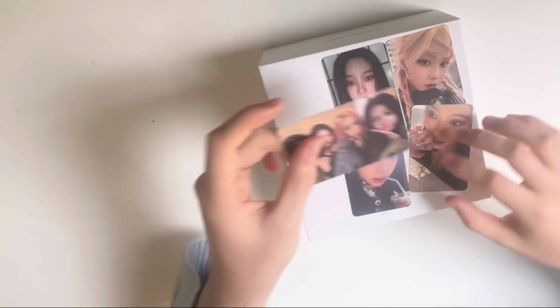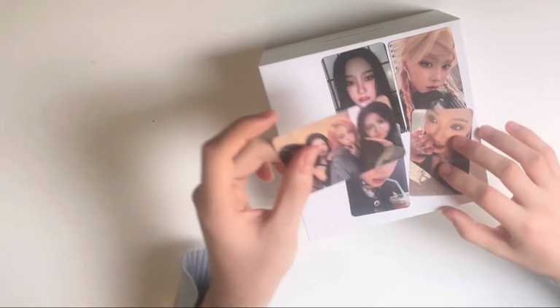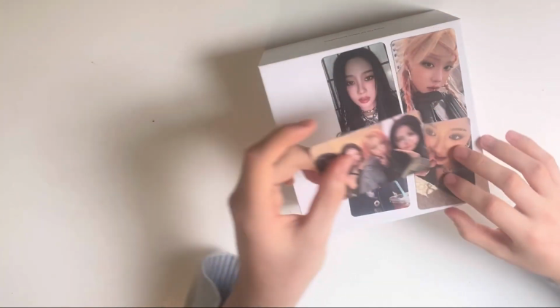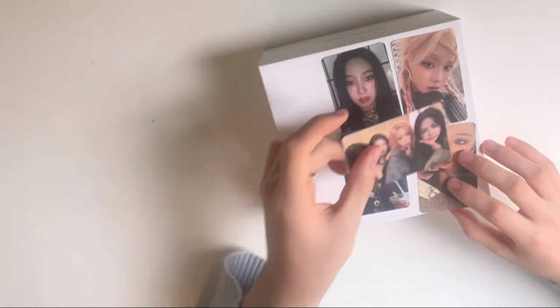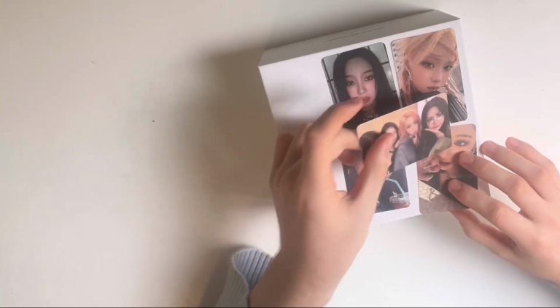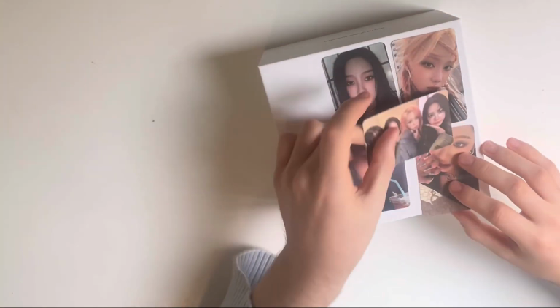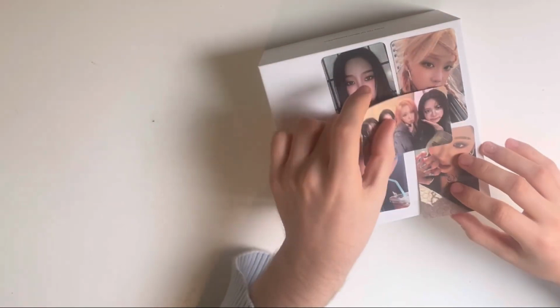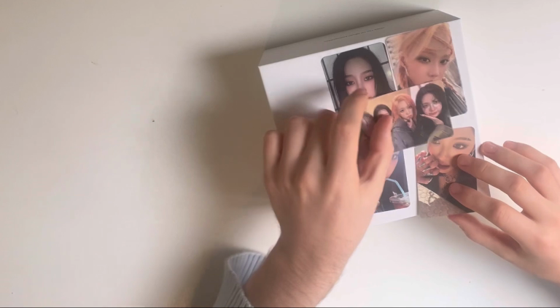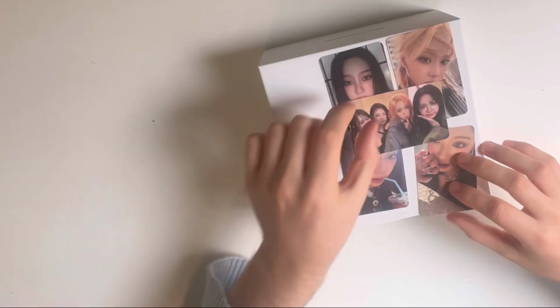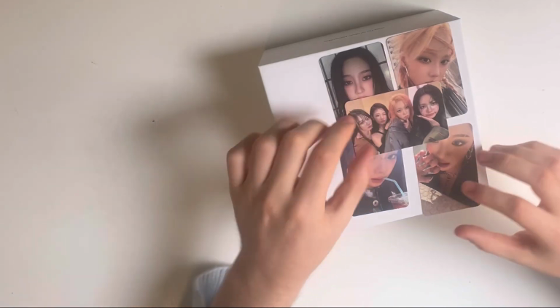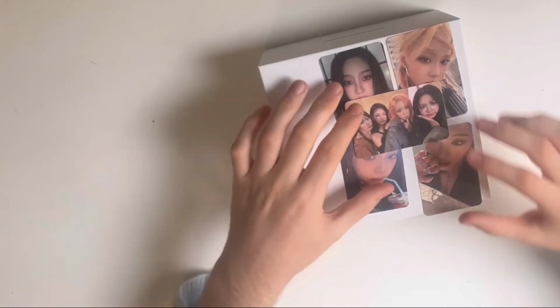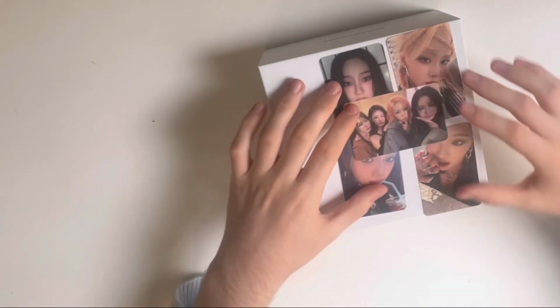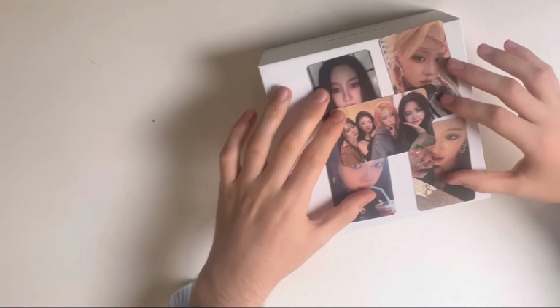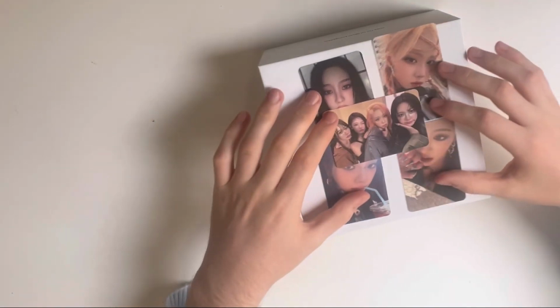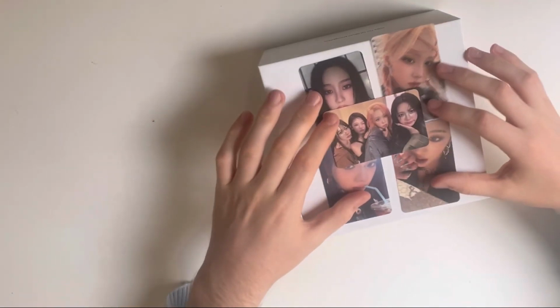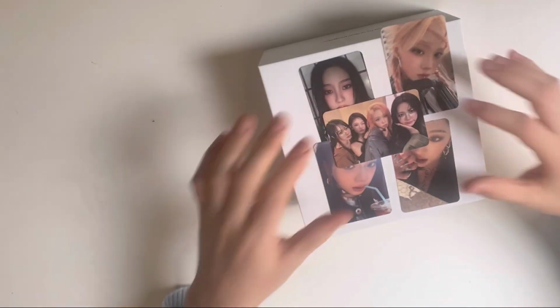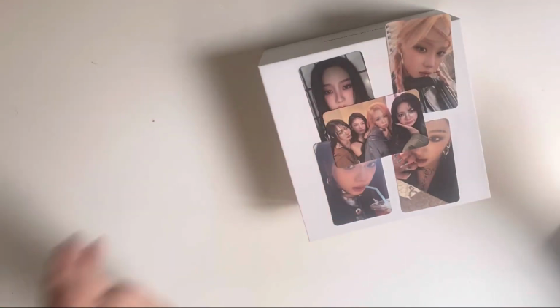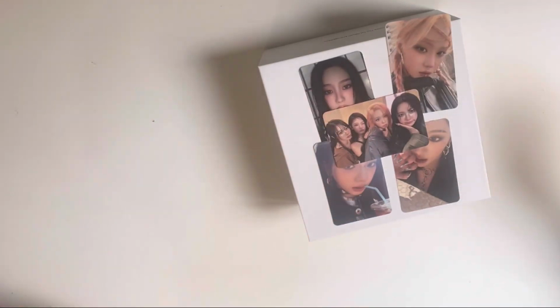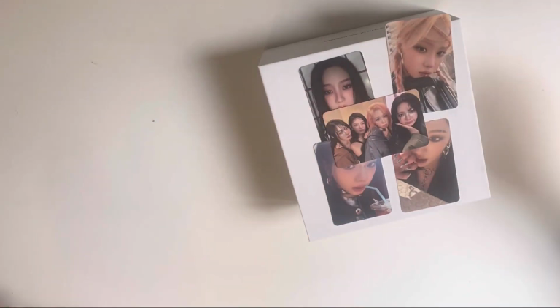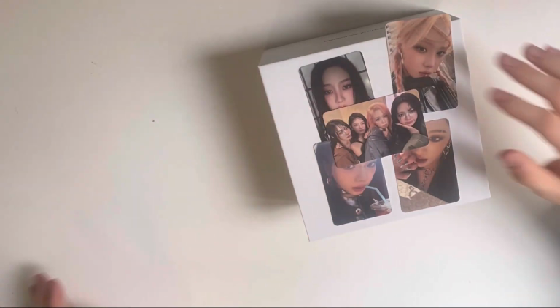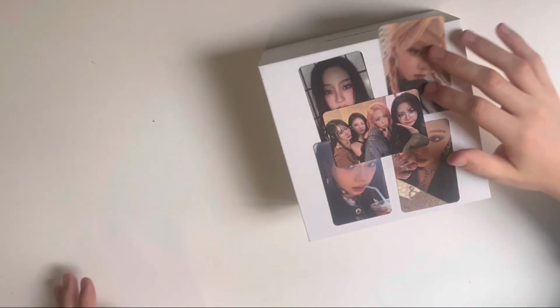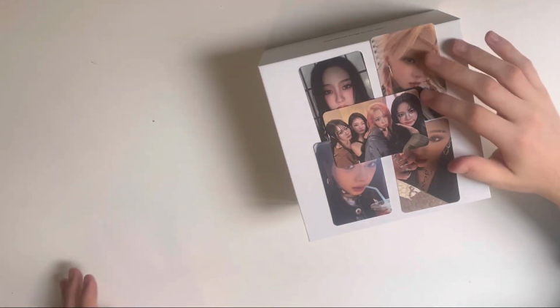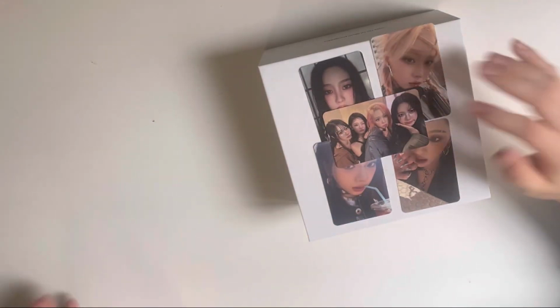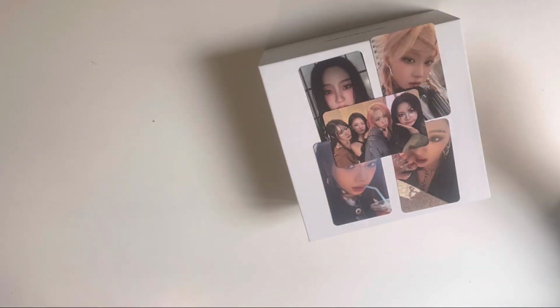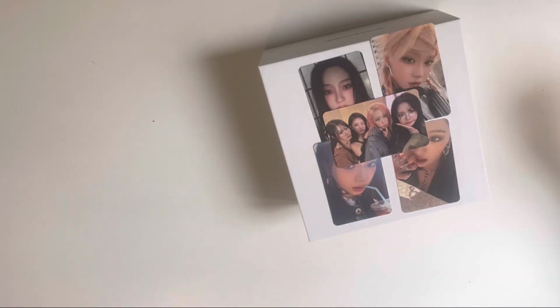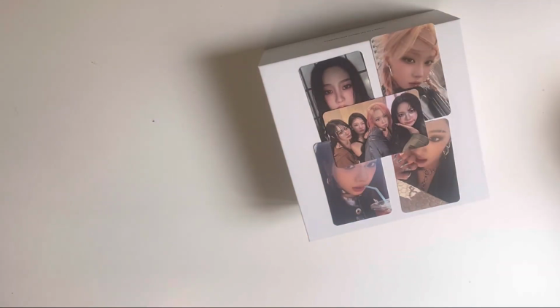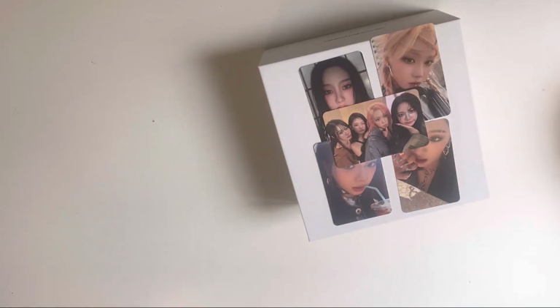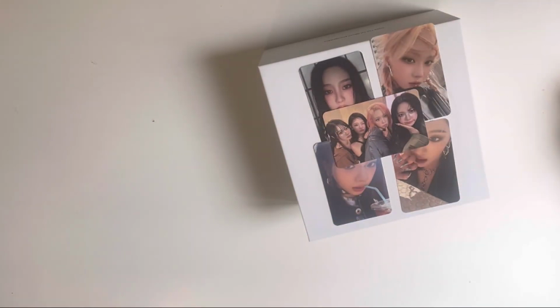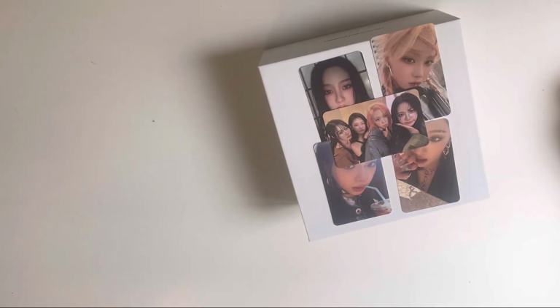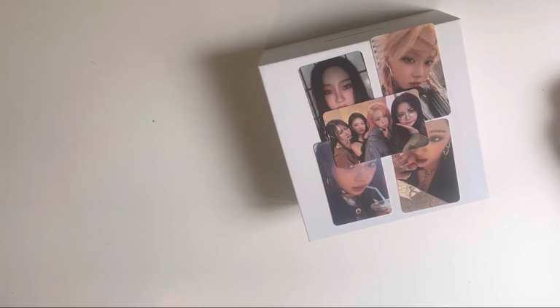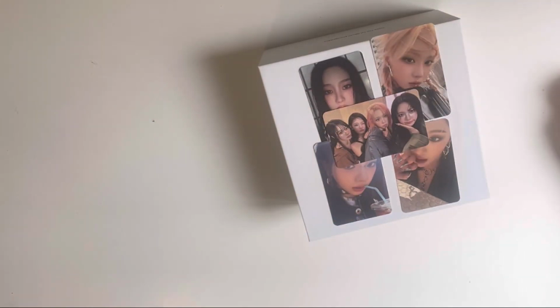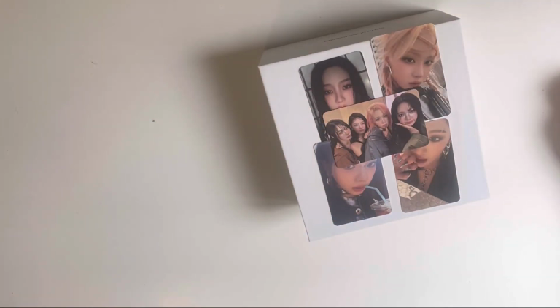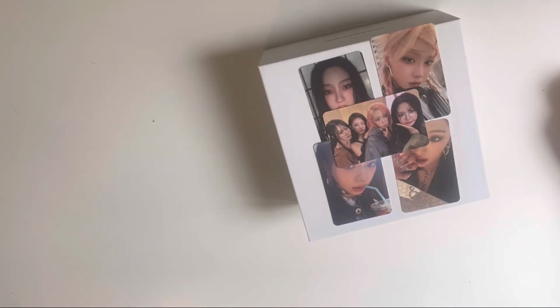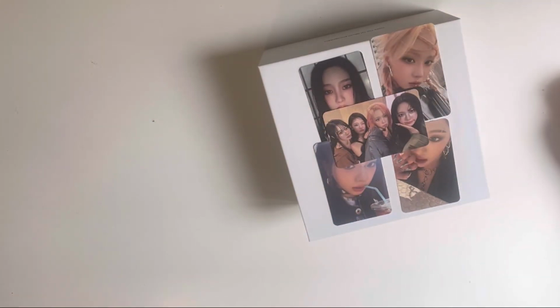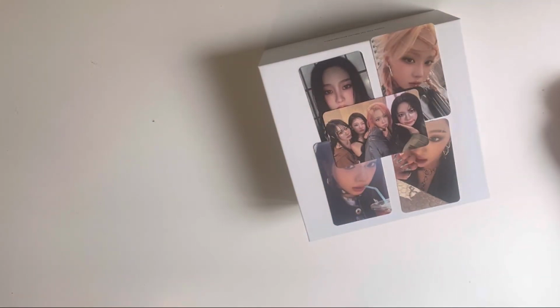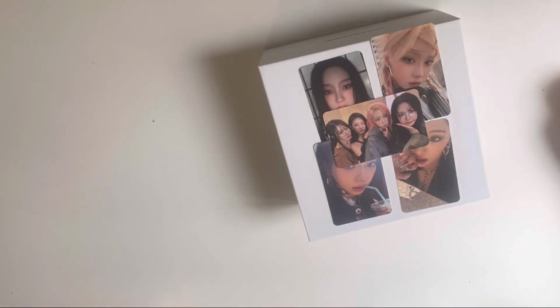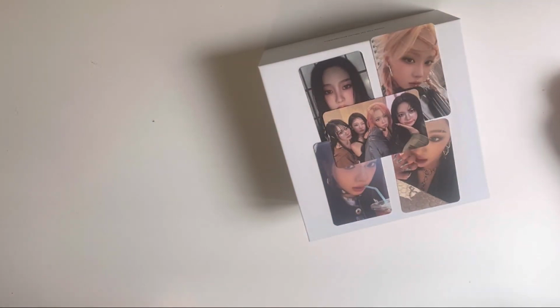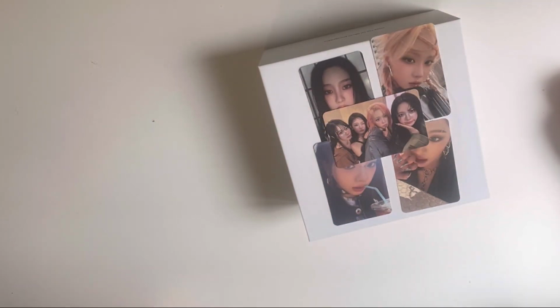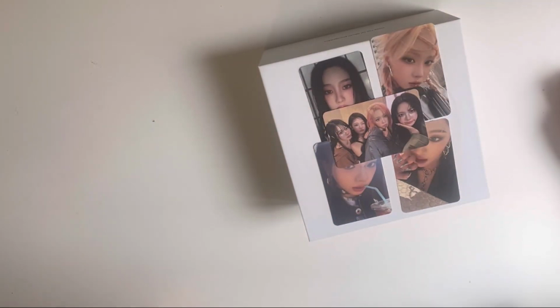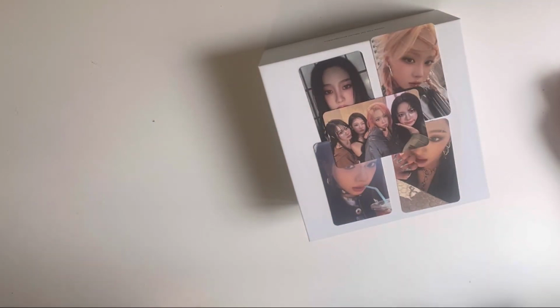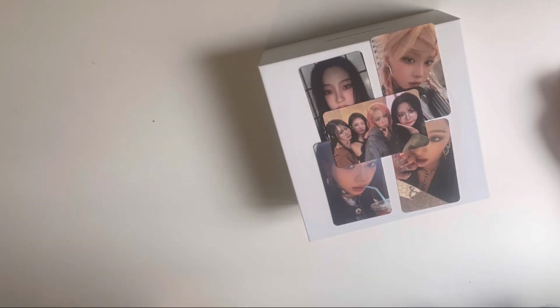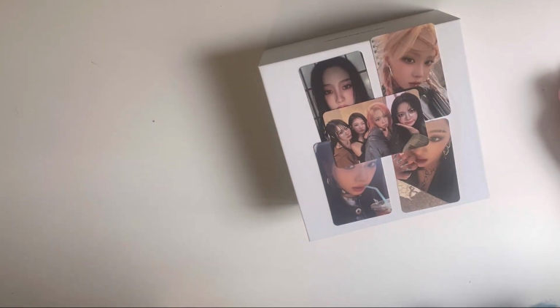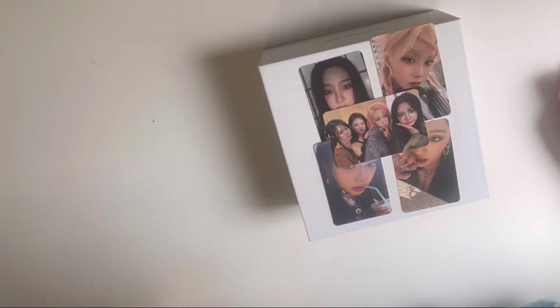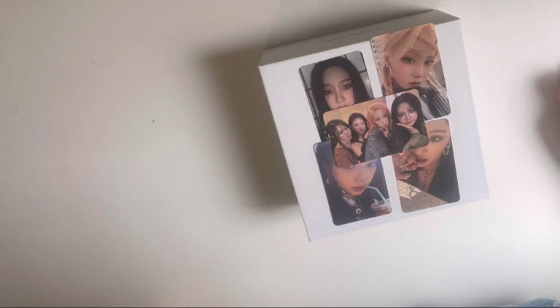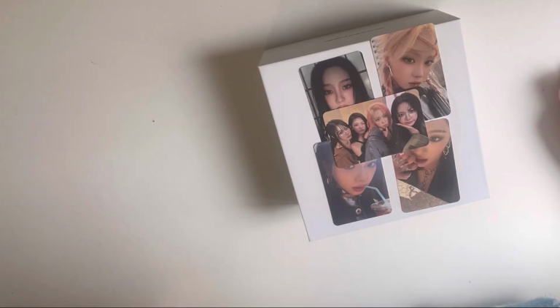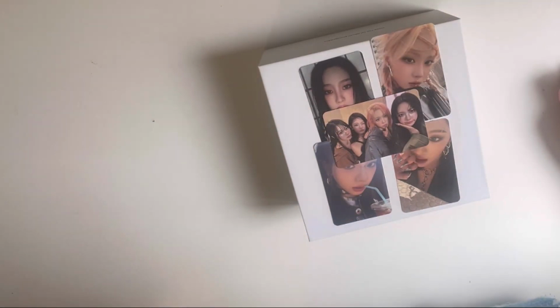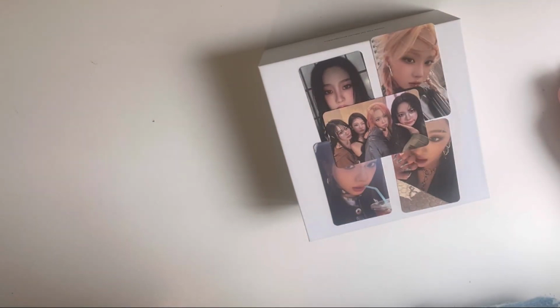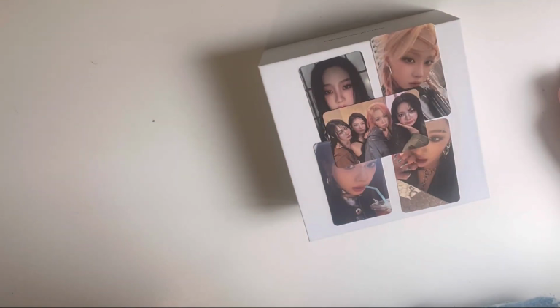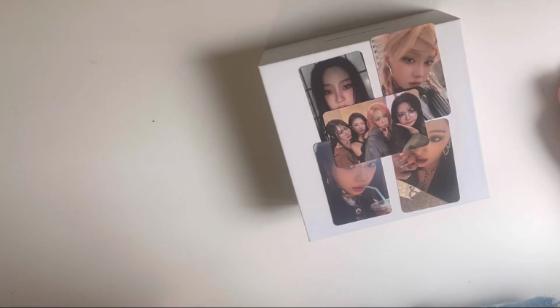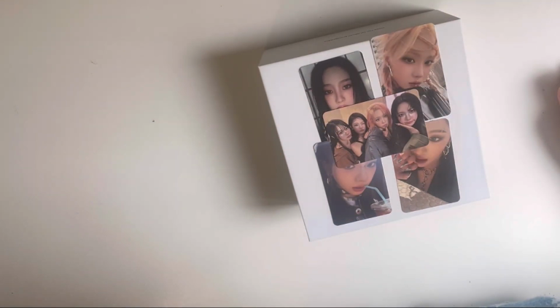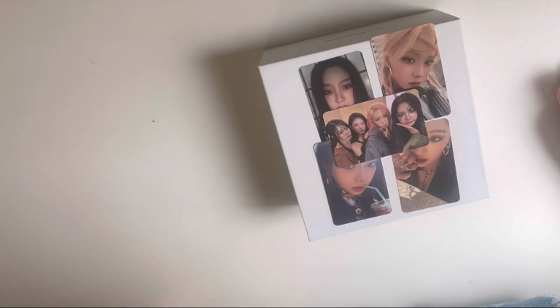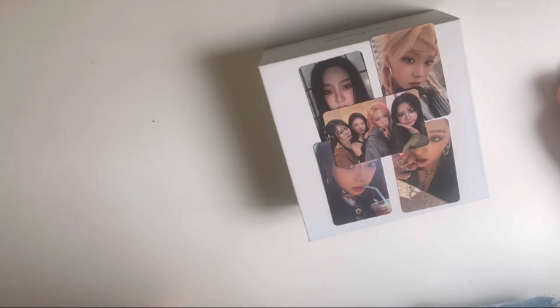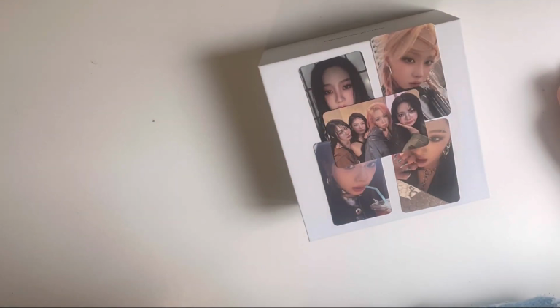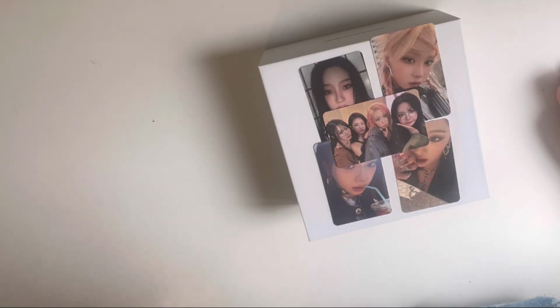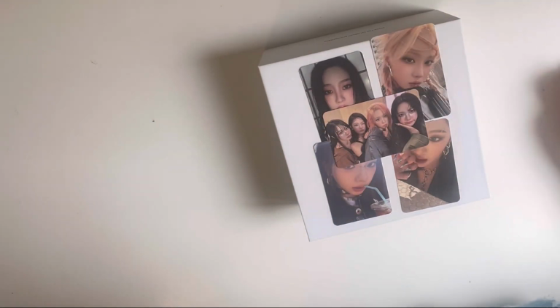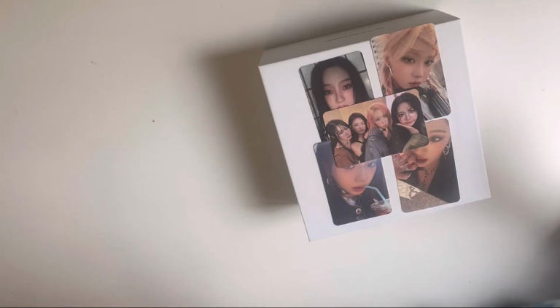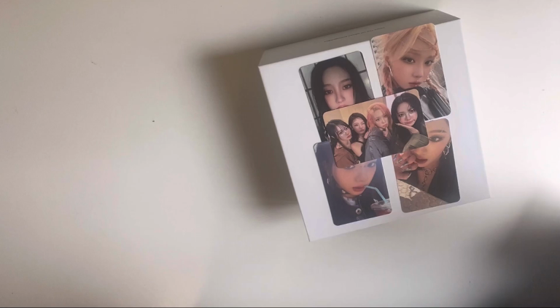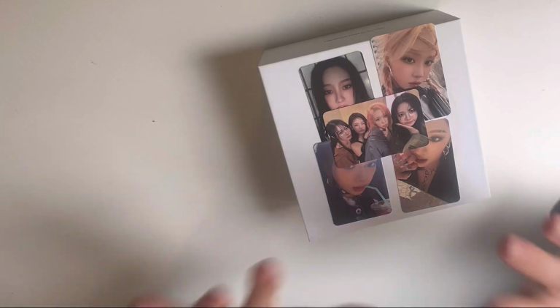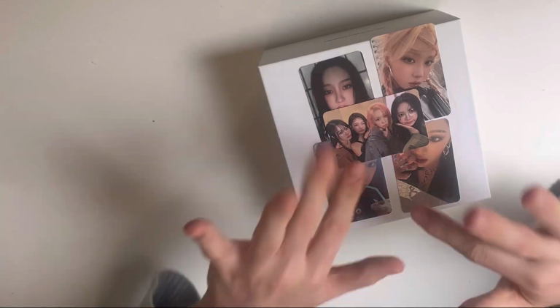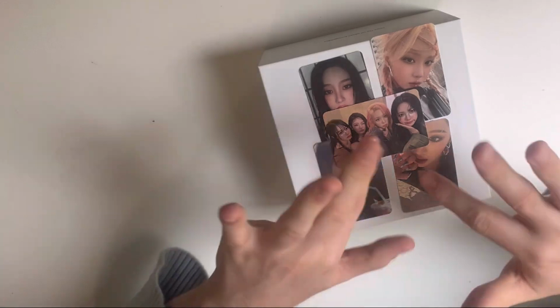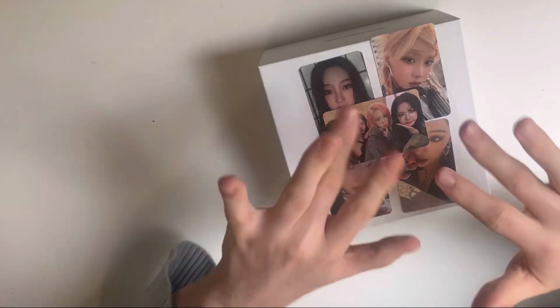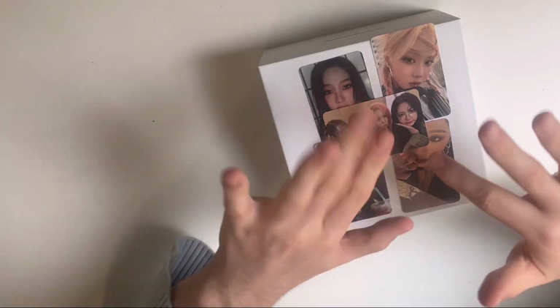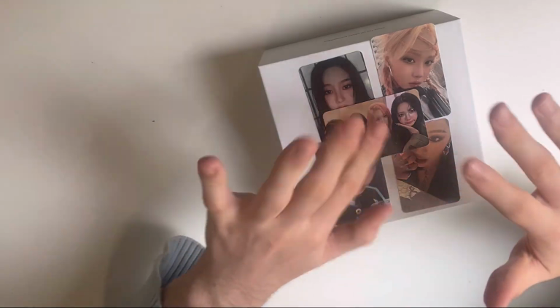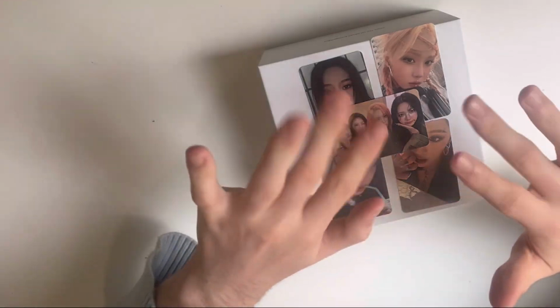Anyway, guys, I hope you enjoyed this unboxing. See you guys soon for another unboxing. Bye!